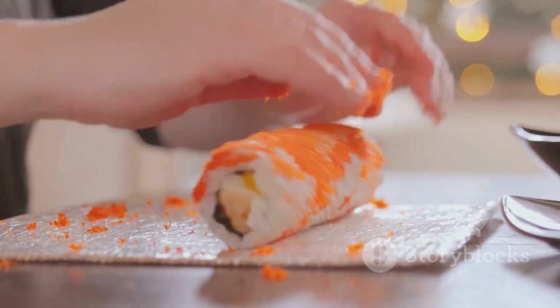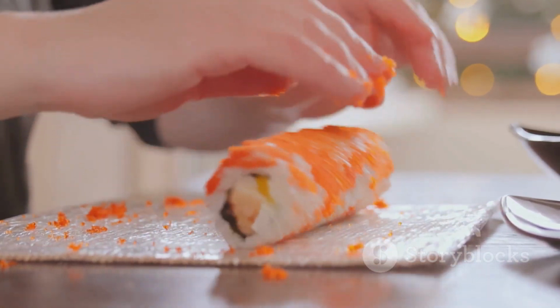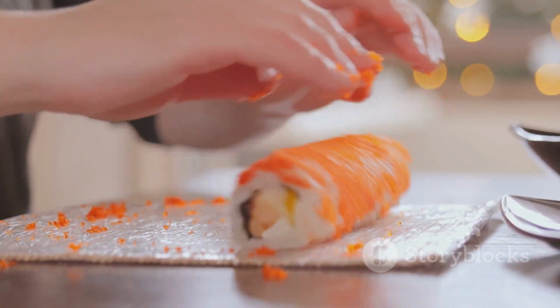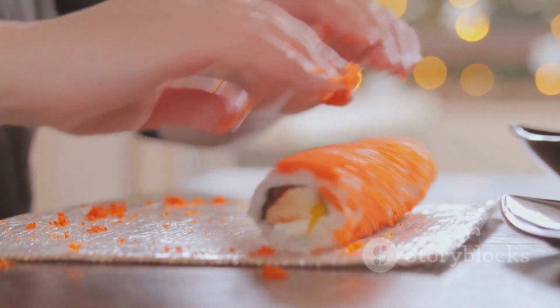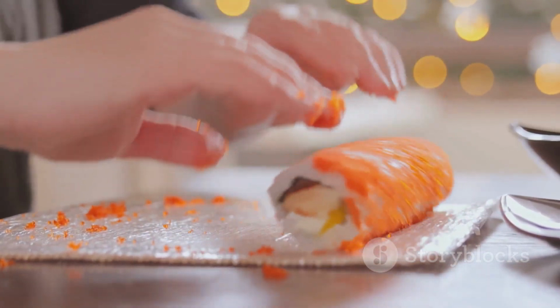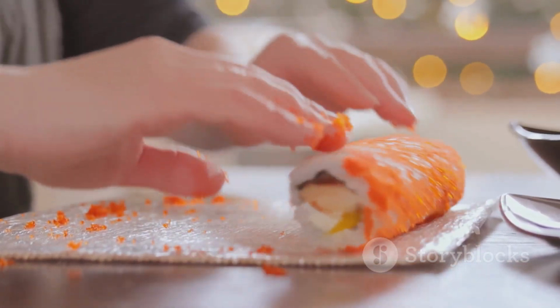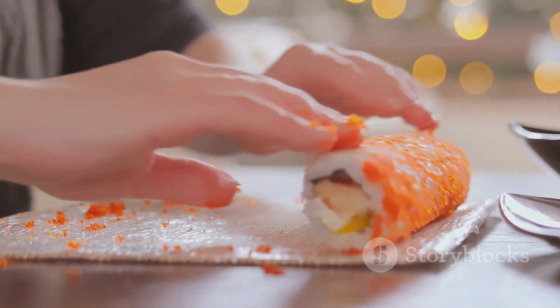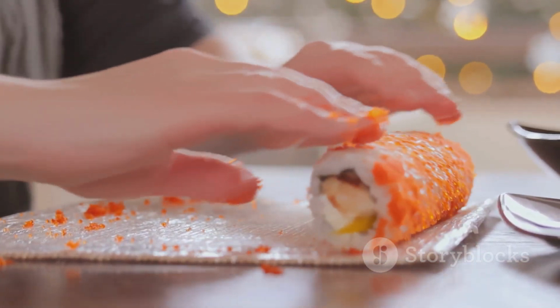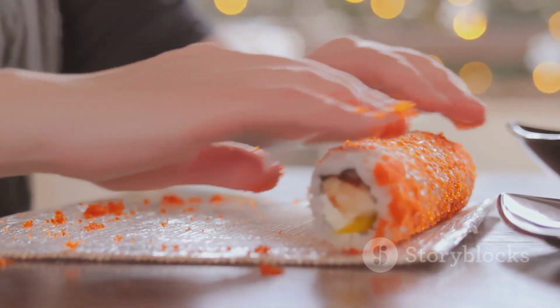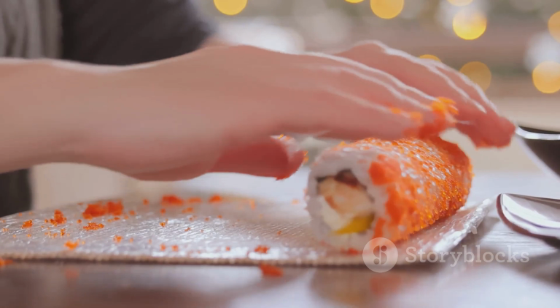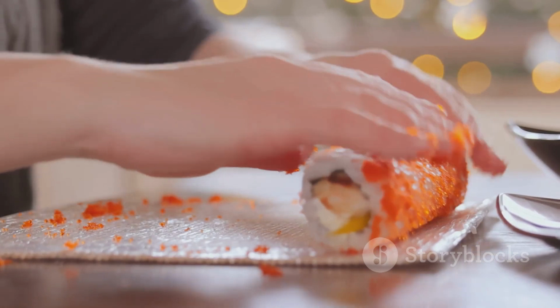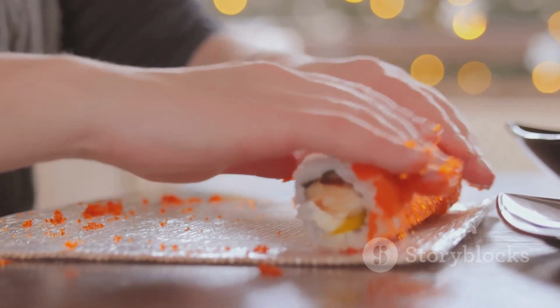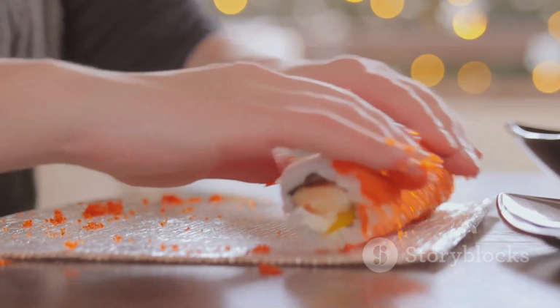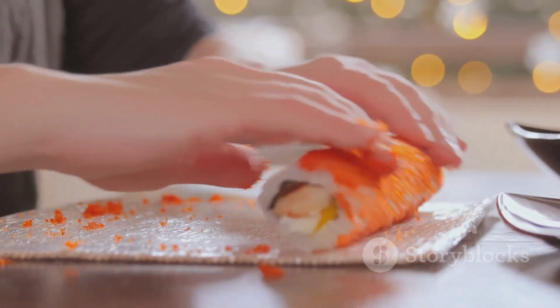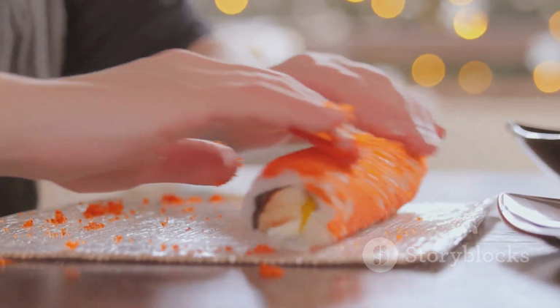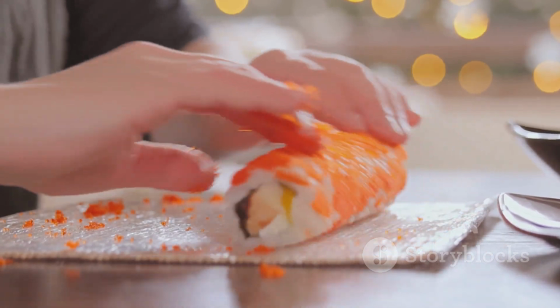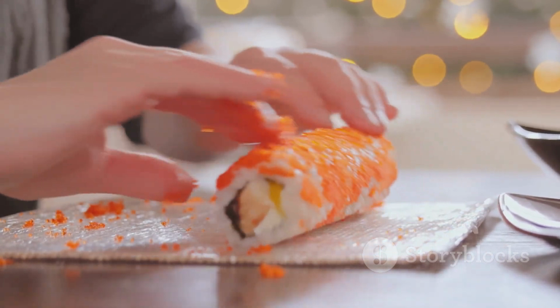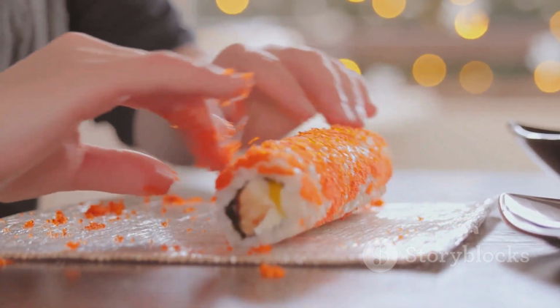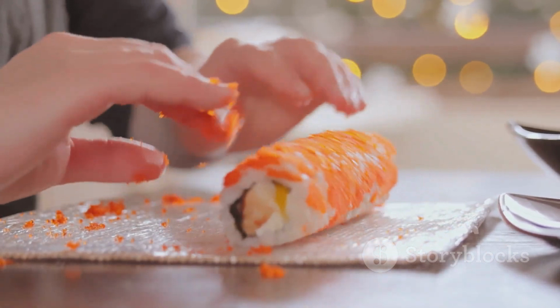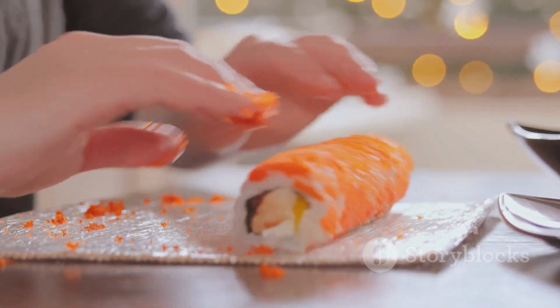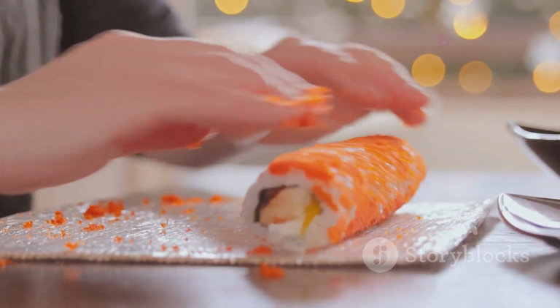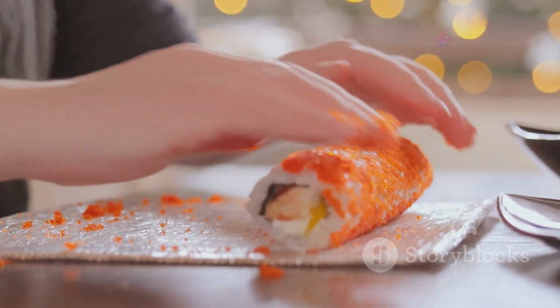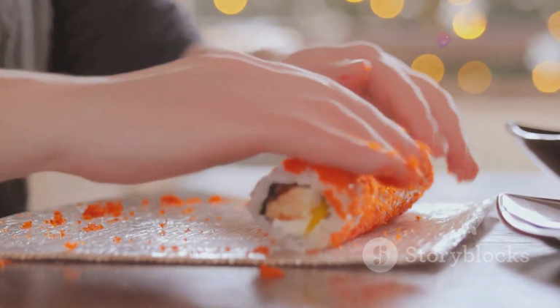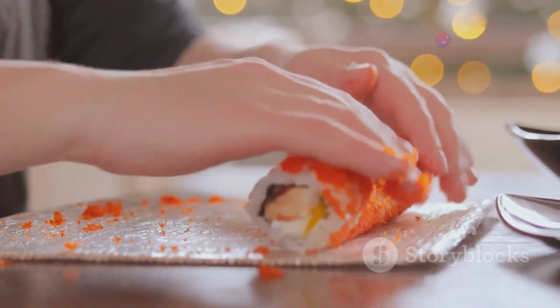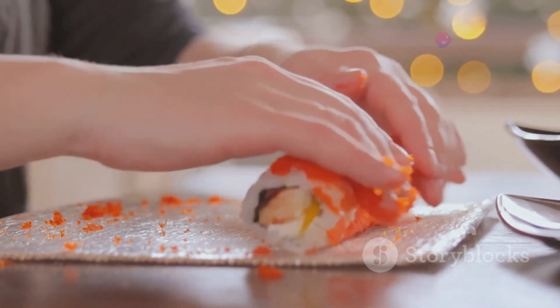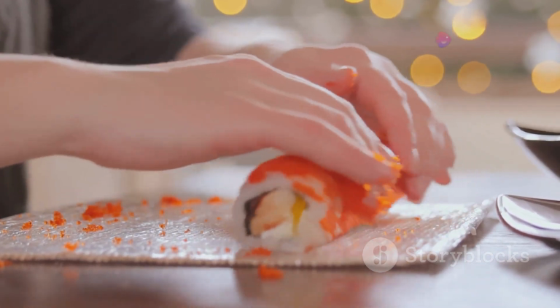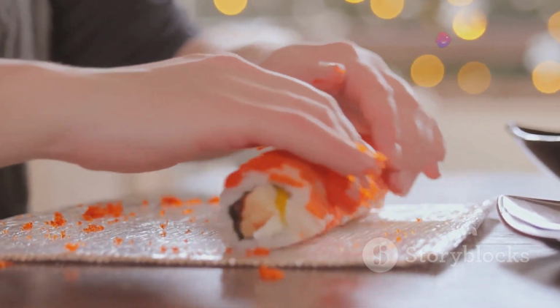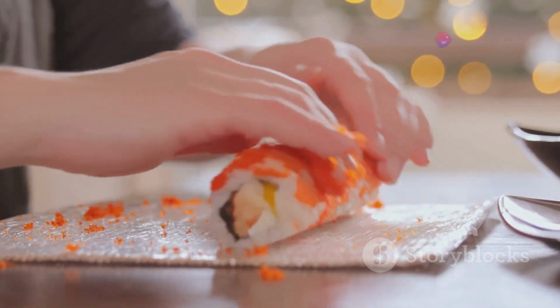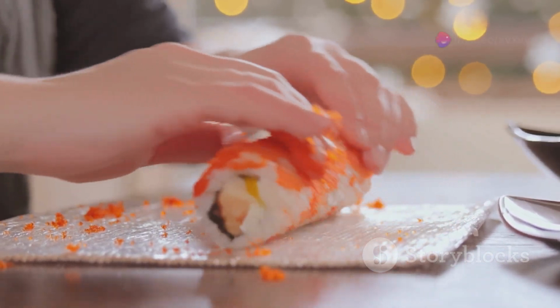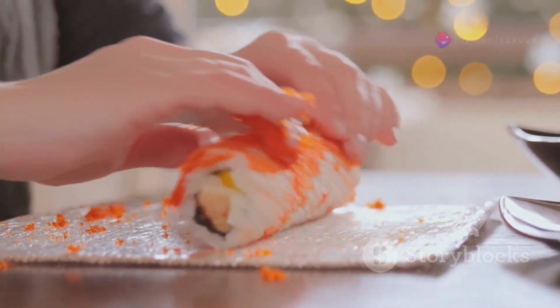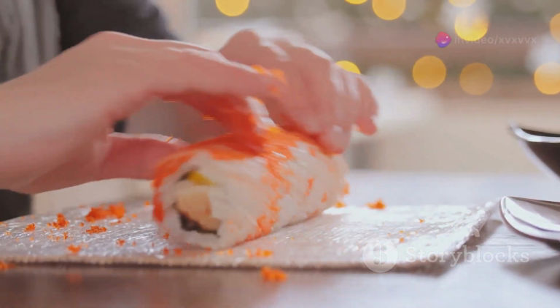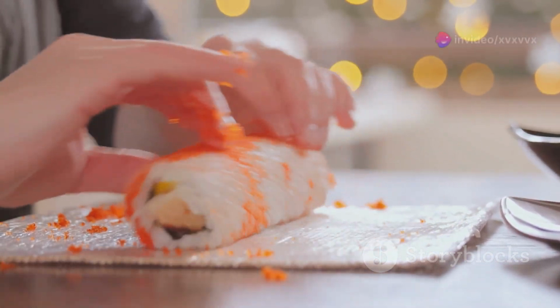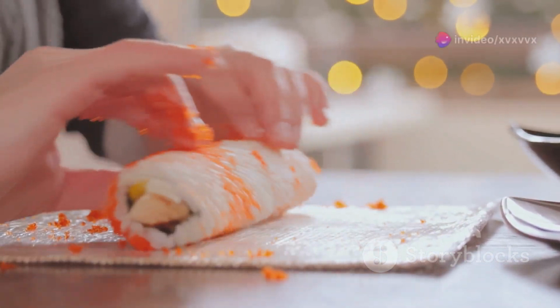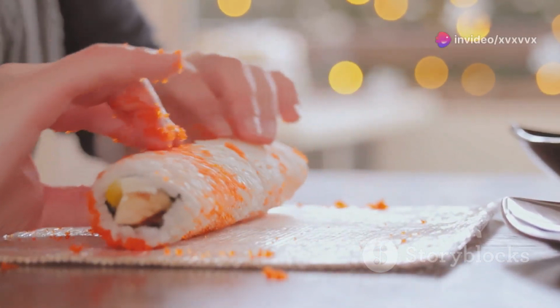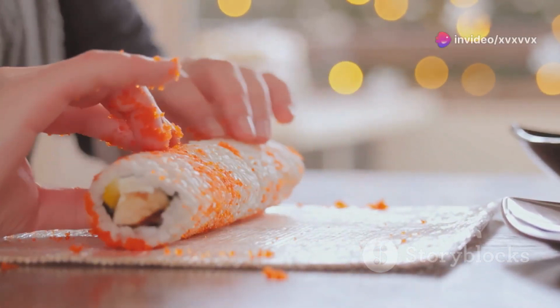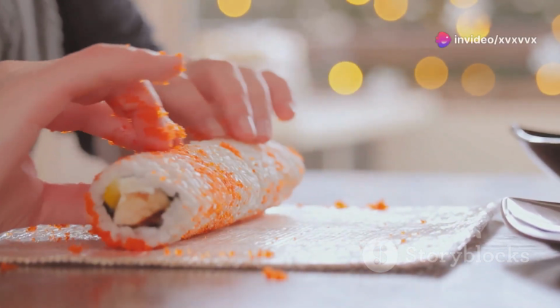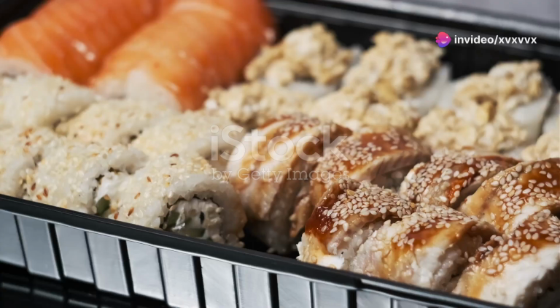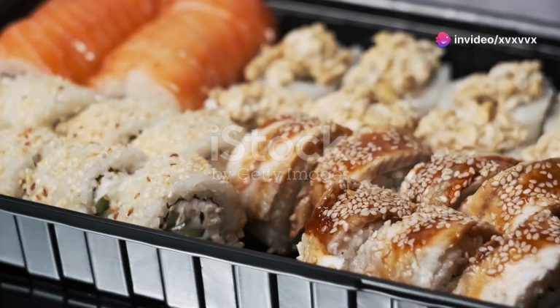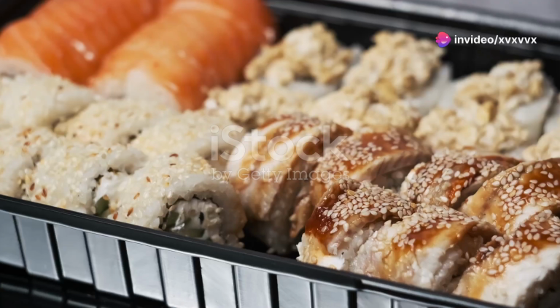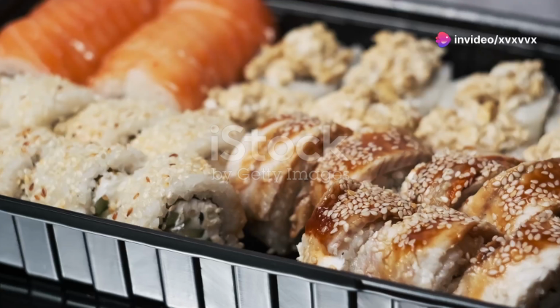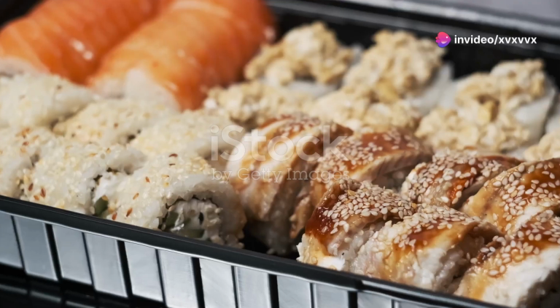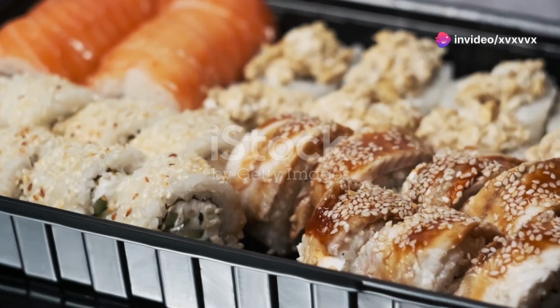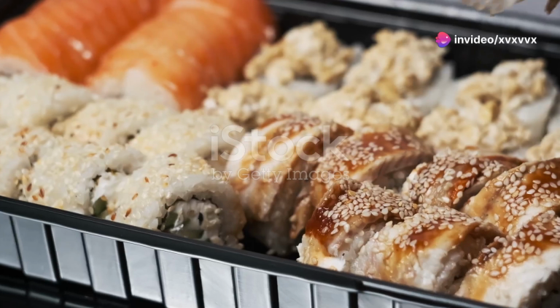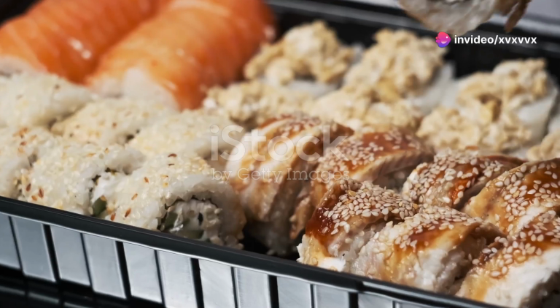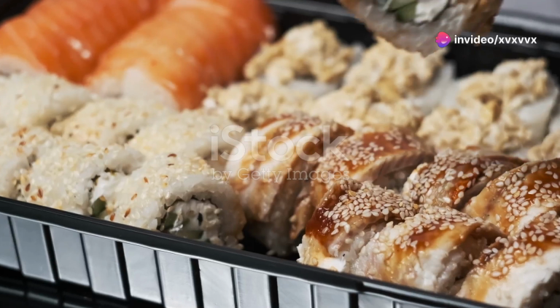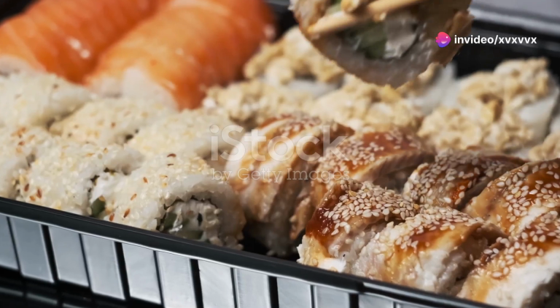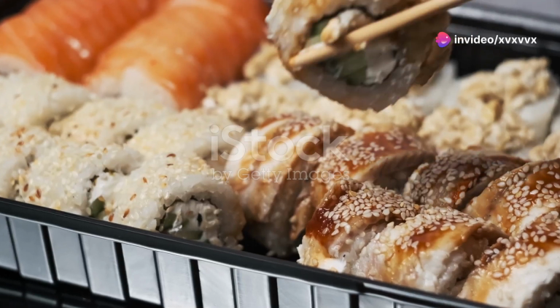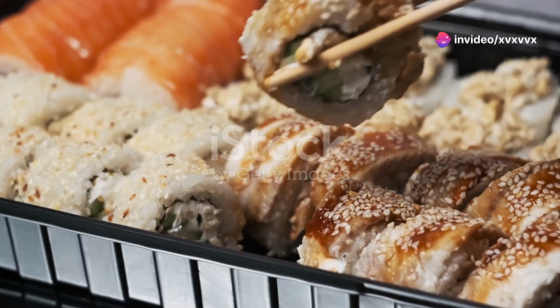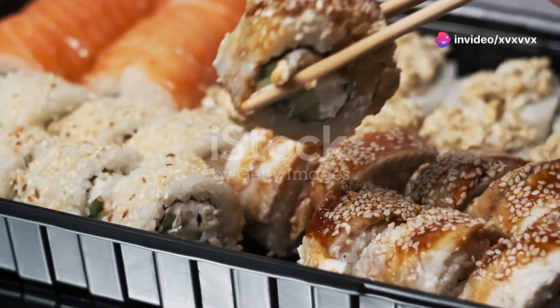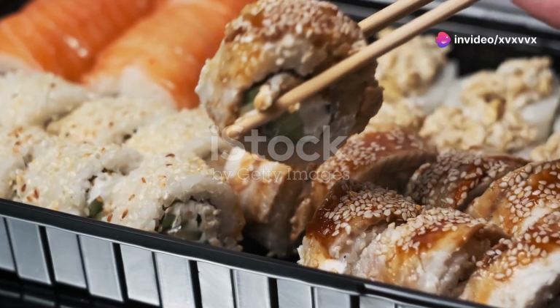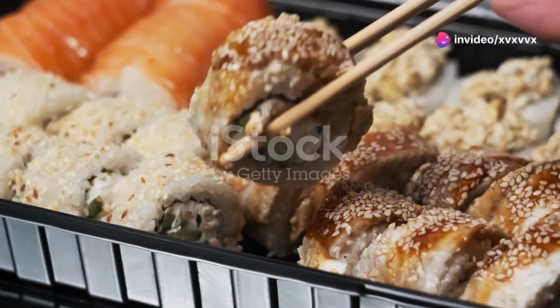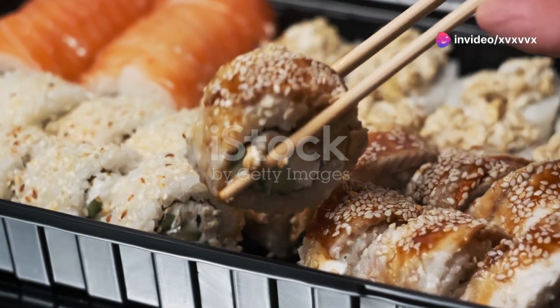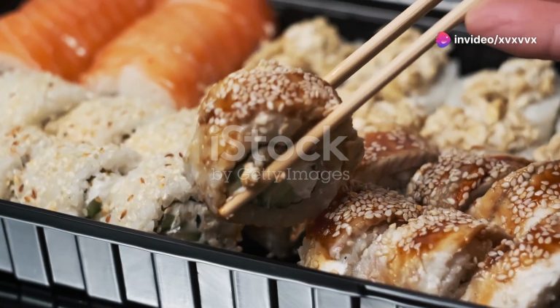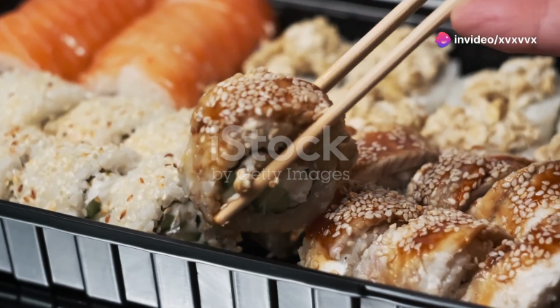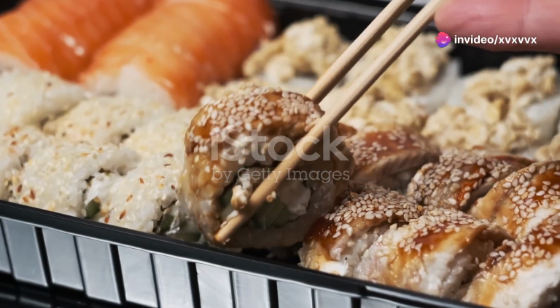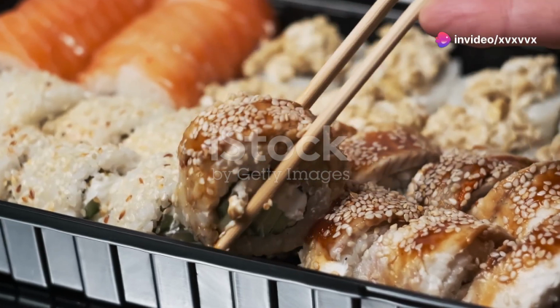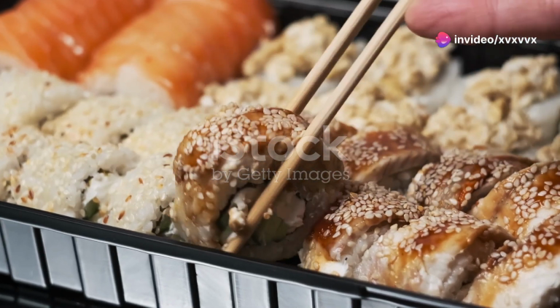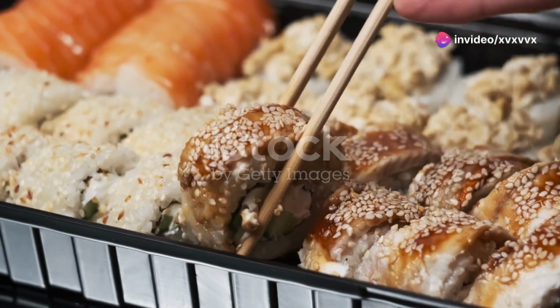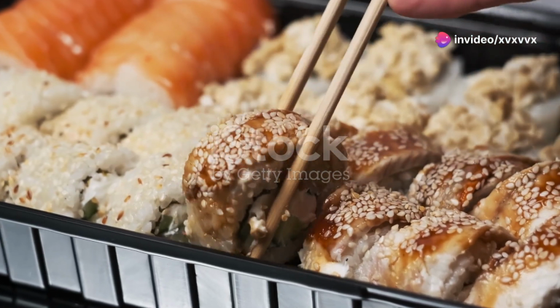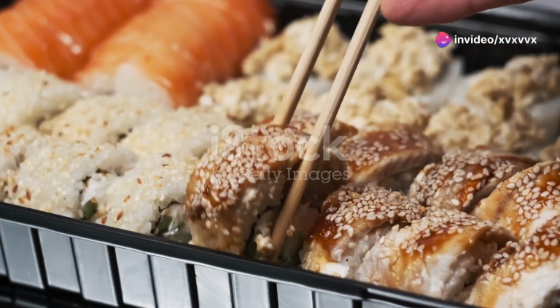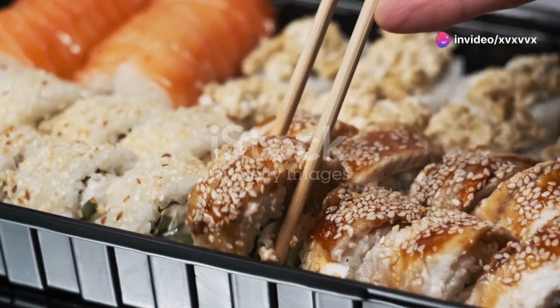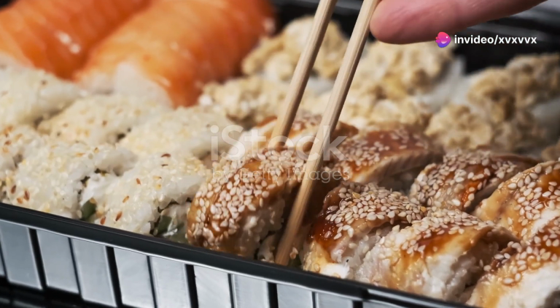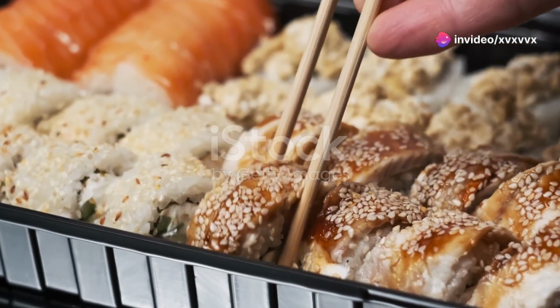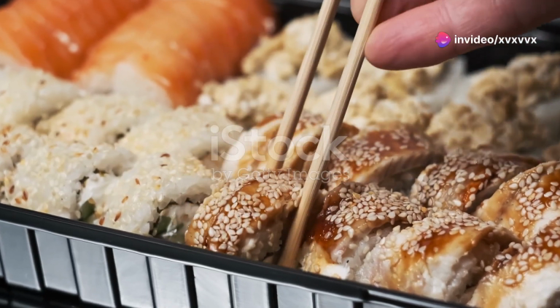Finally, slice your roll into bite-sized pieces with a sharp knife. Serve with soy sauce, pickled ginger, and wasabi.